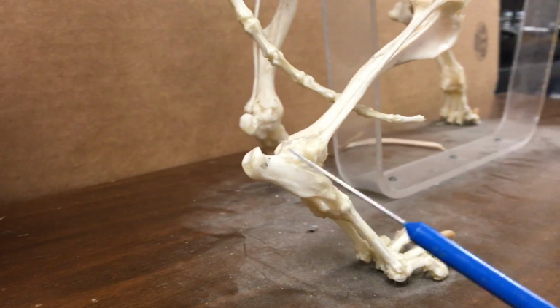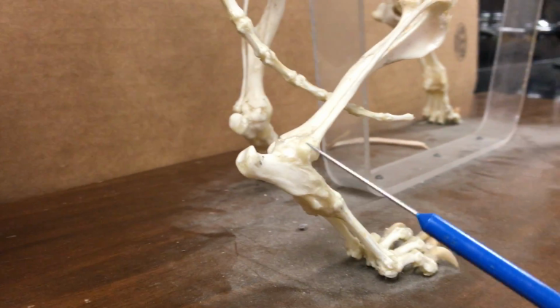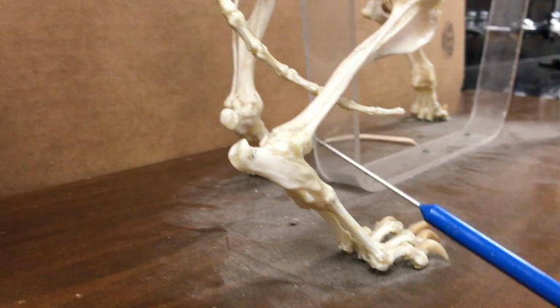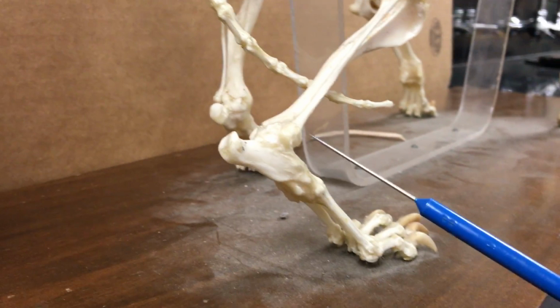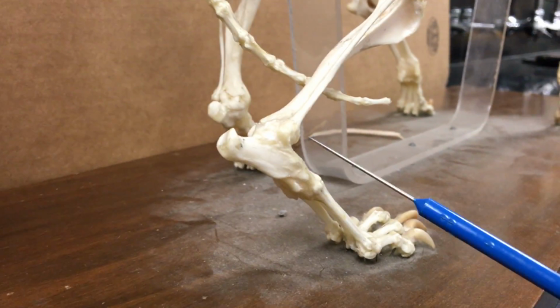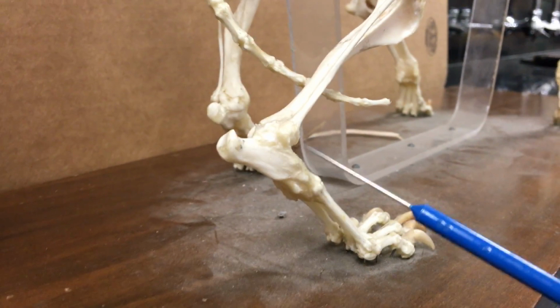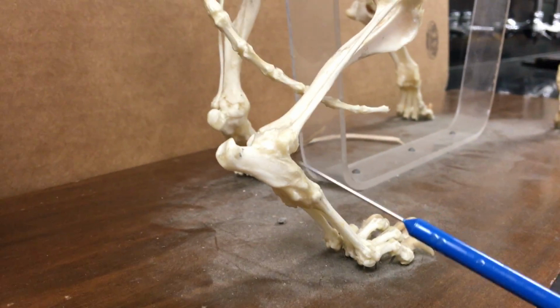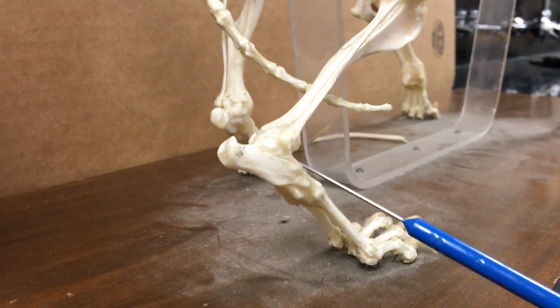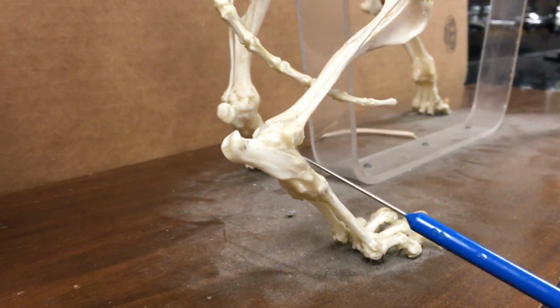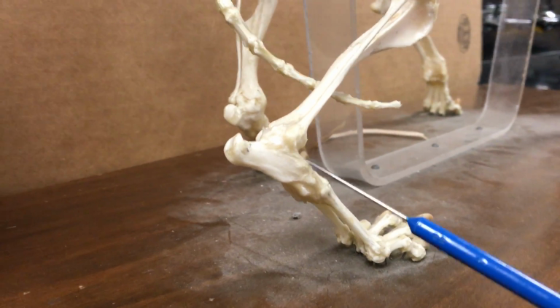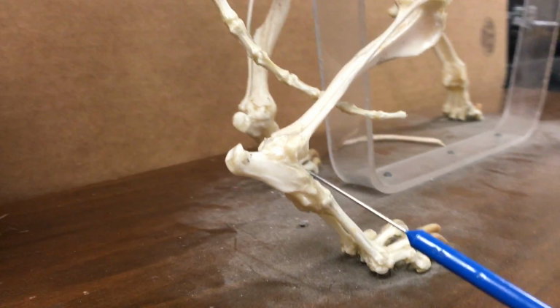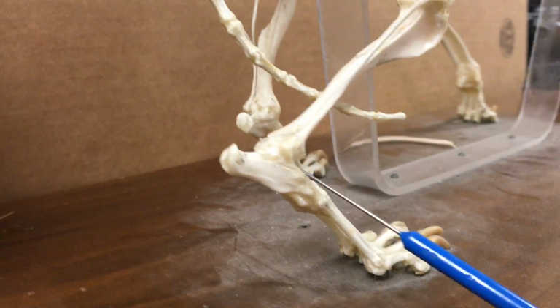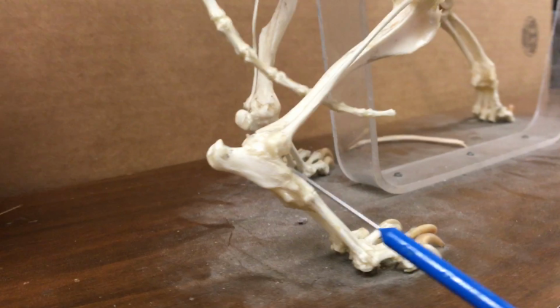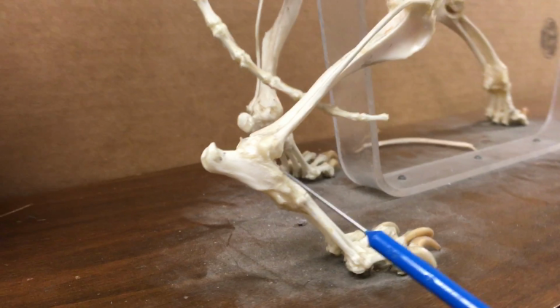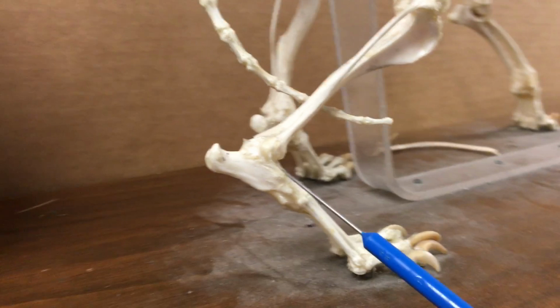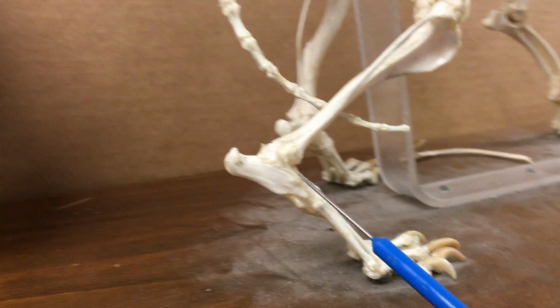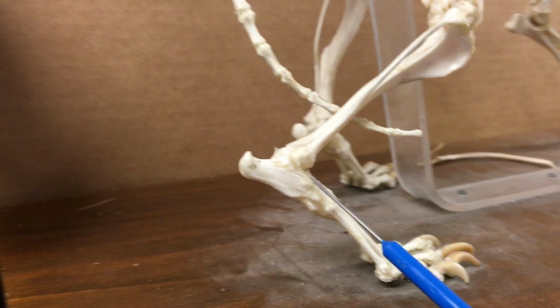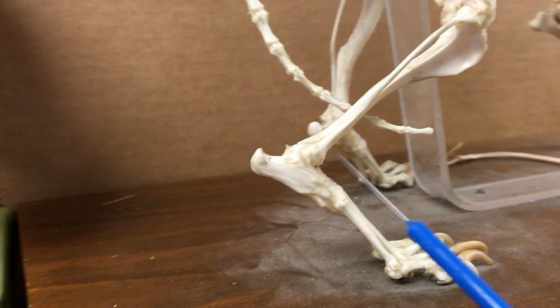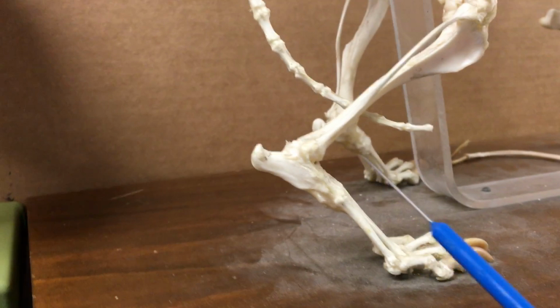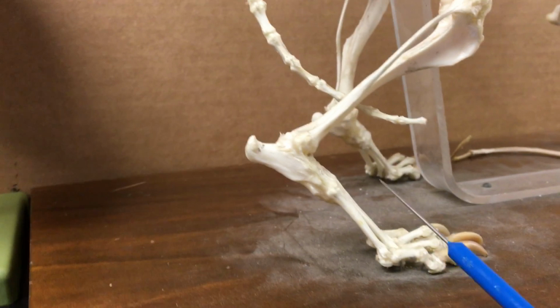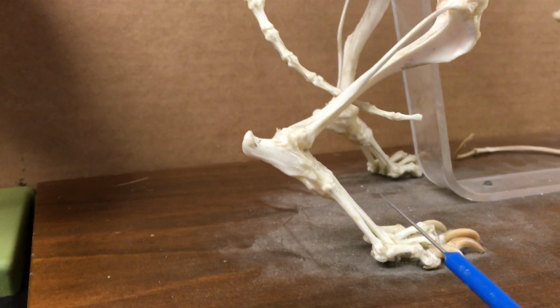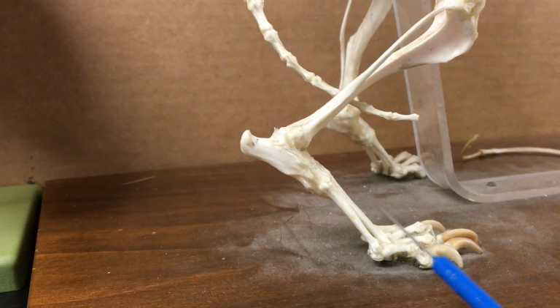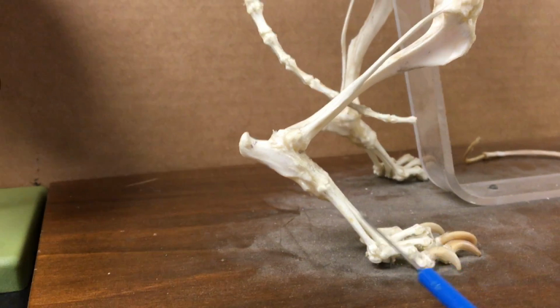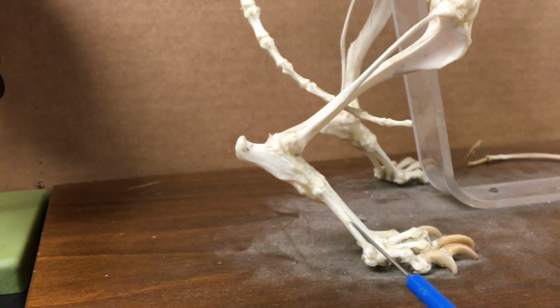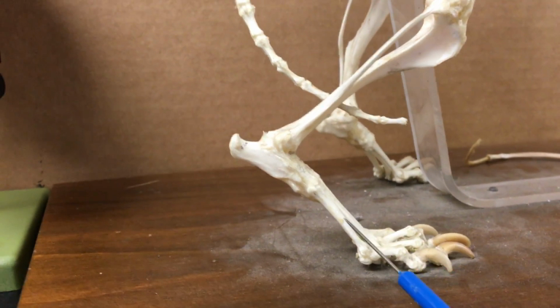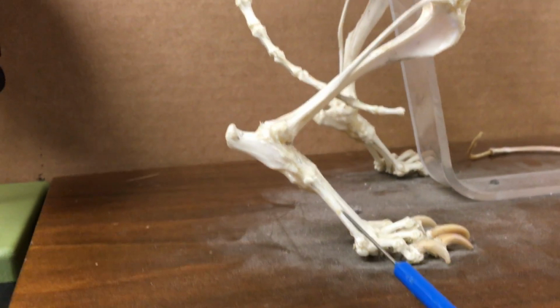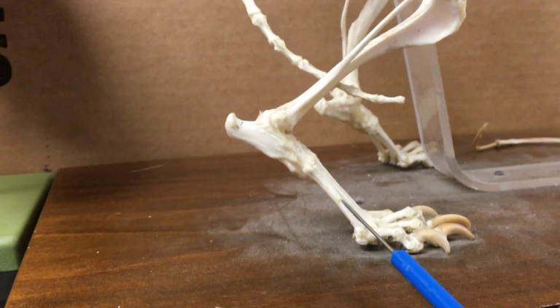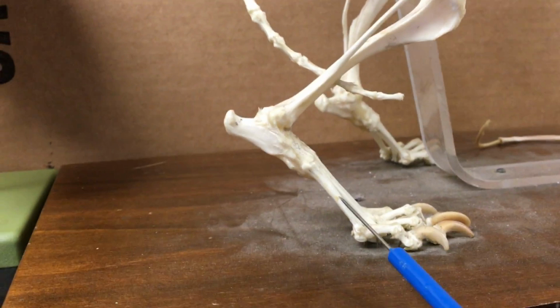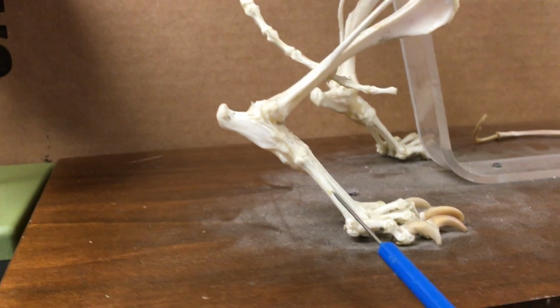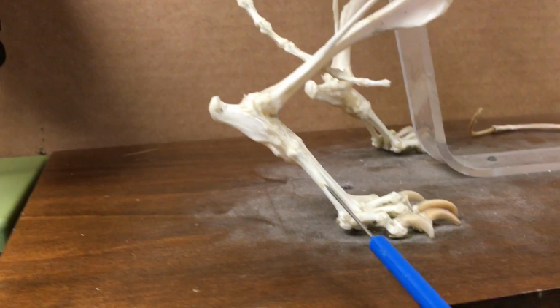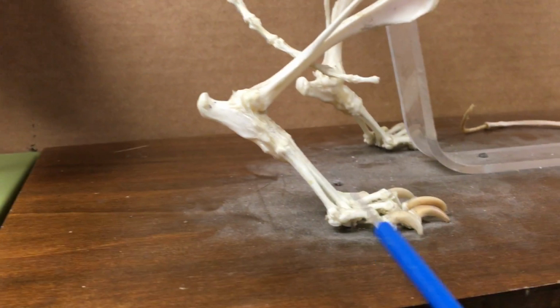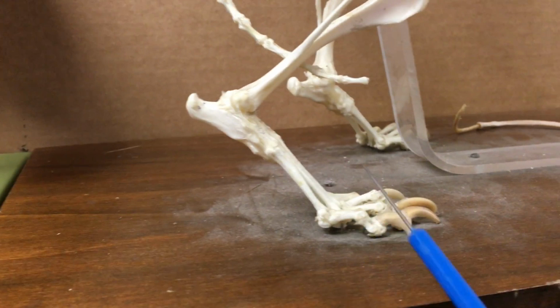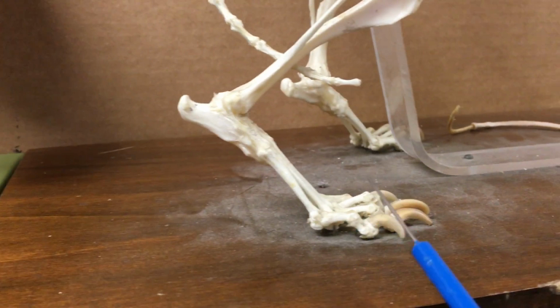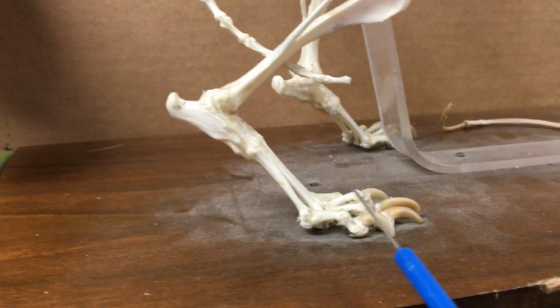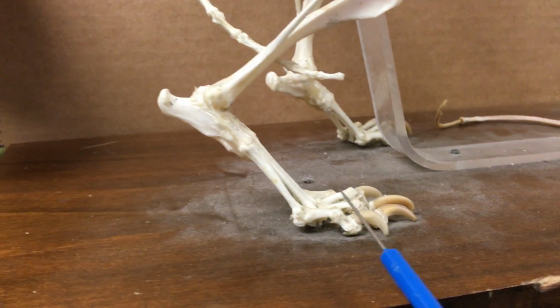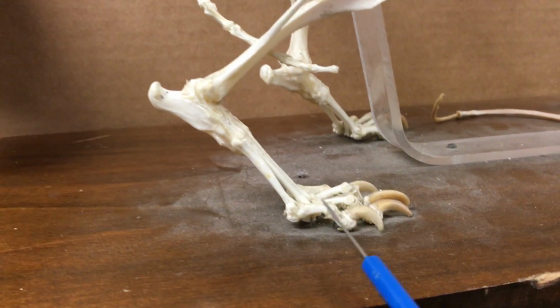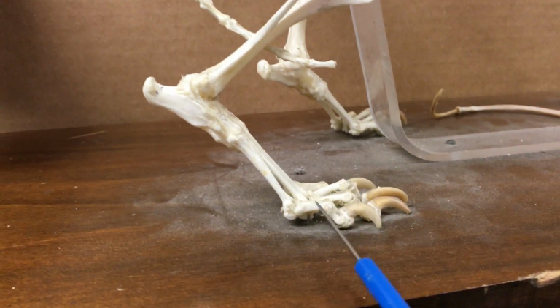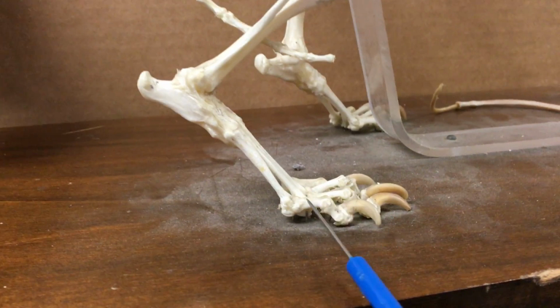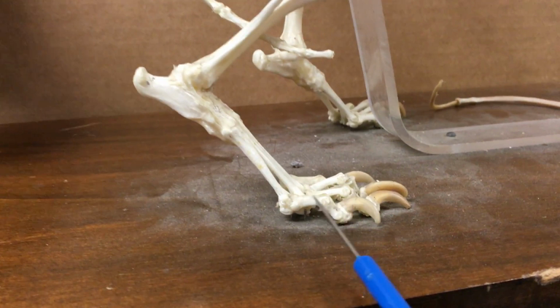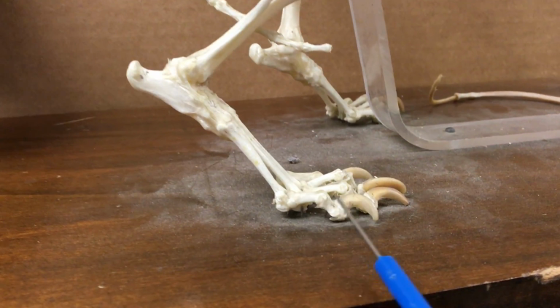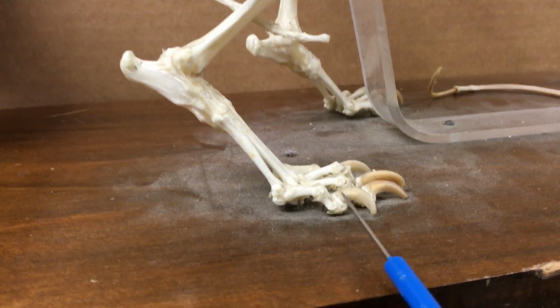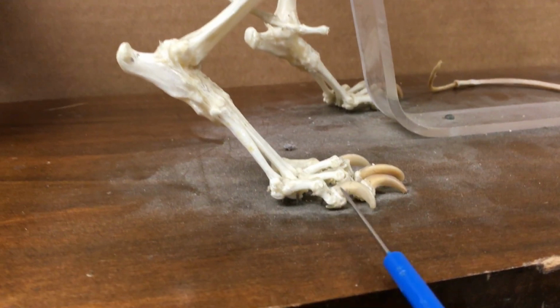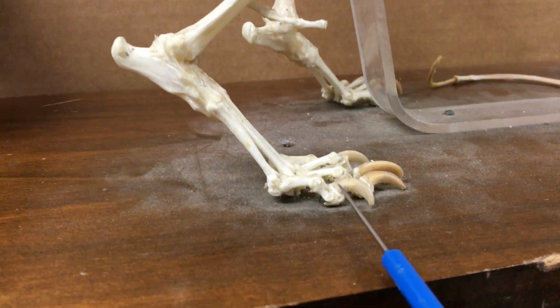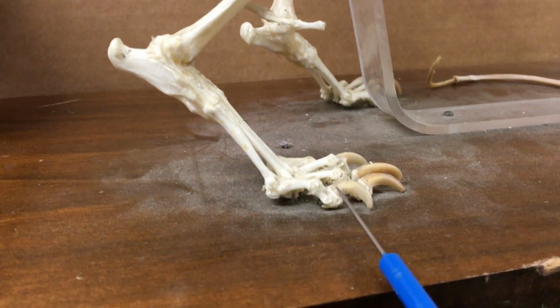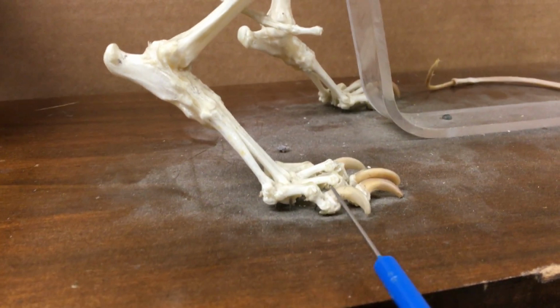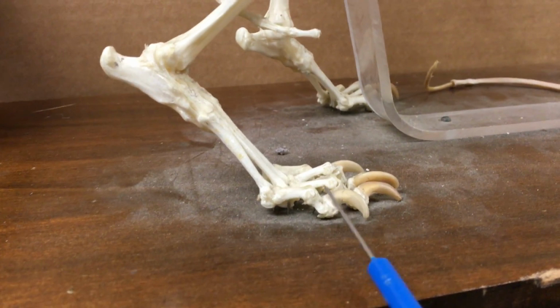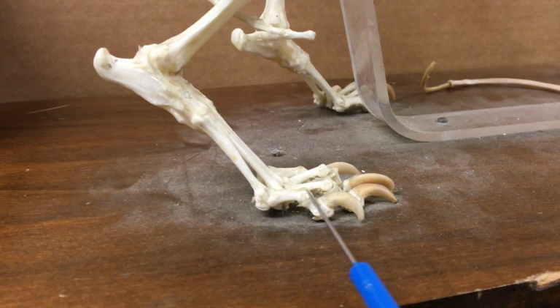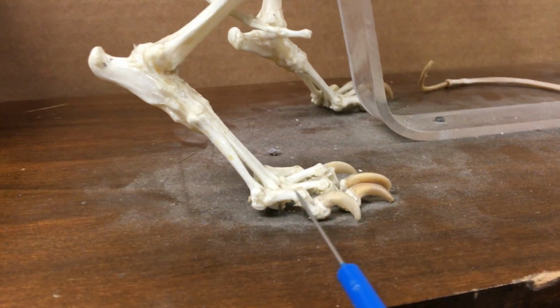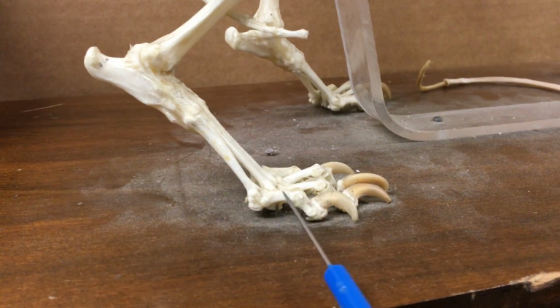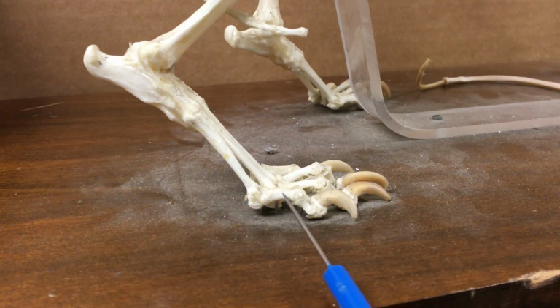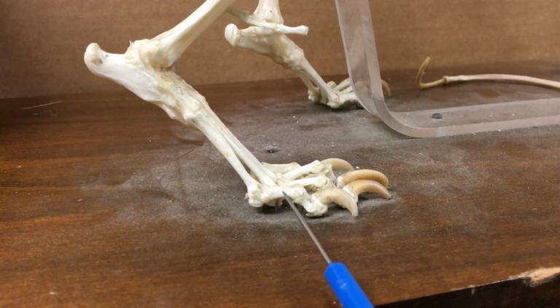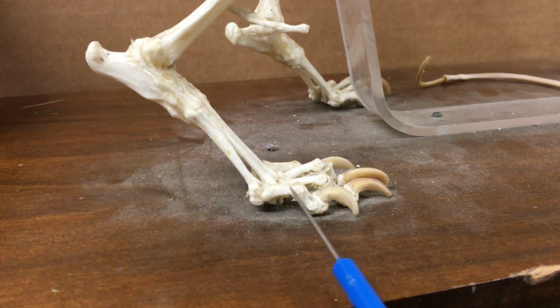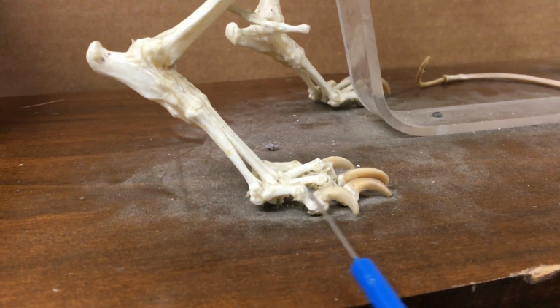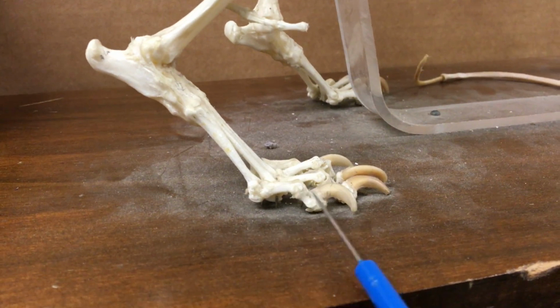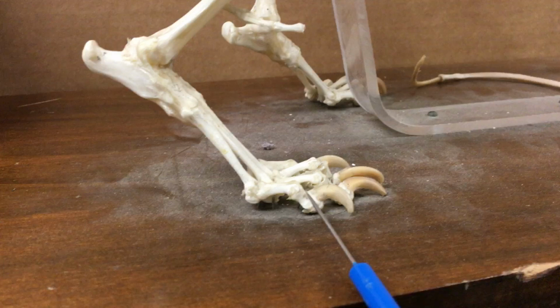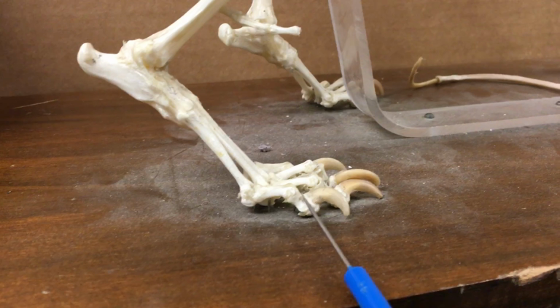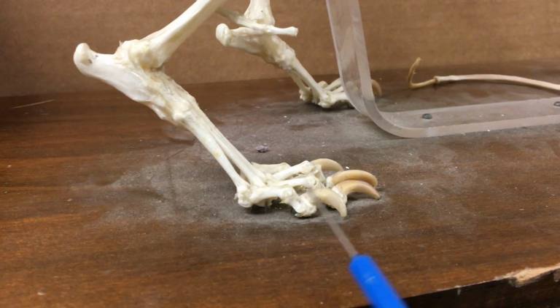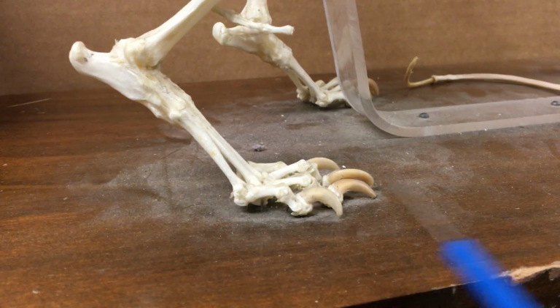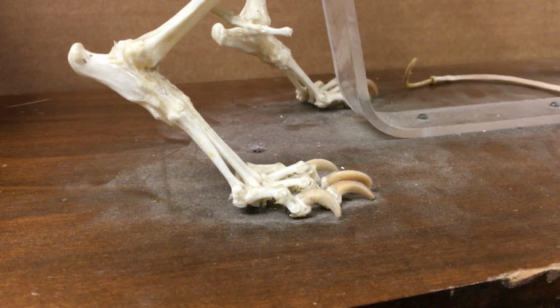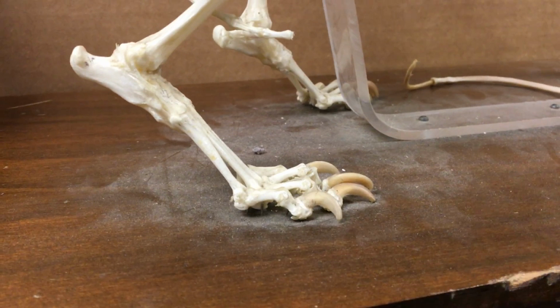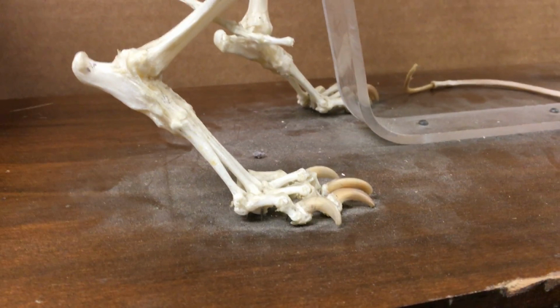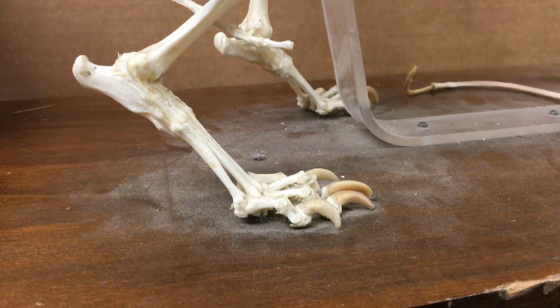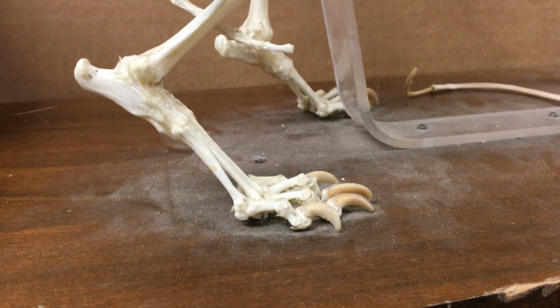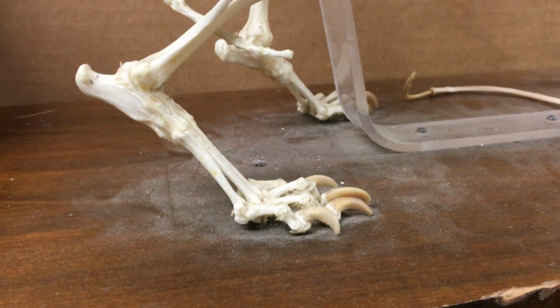Here we have tarsals, metatarsals, and here's a digit. Inside each digit we again have three phalanges.